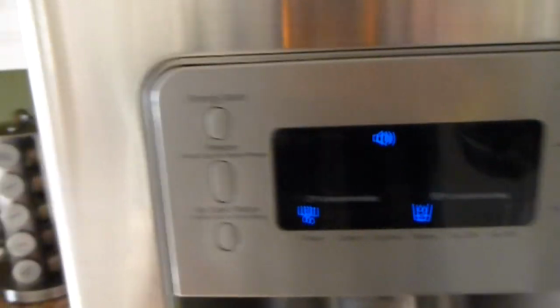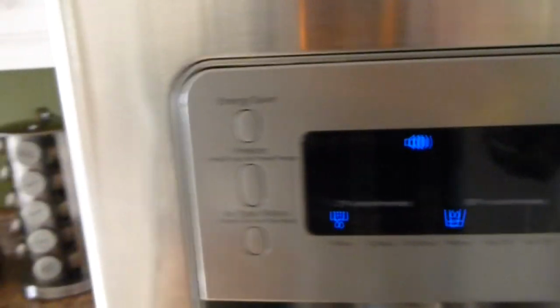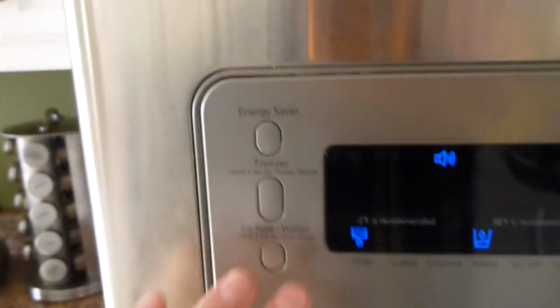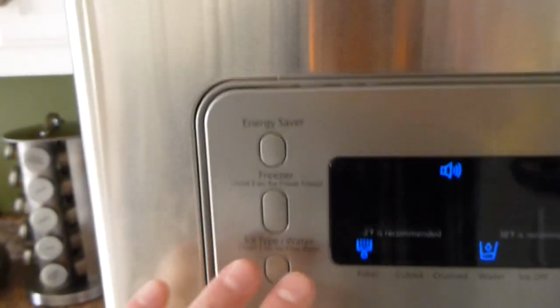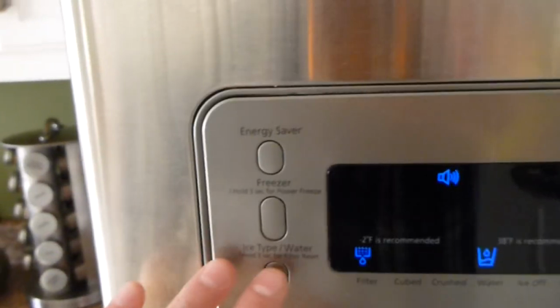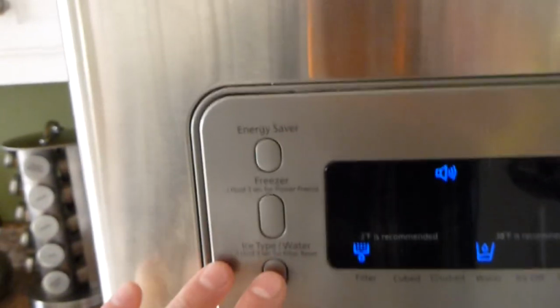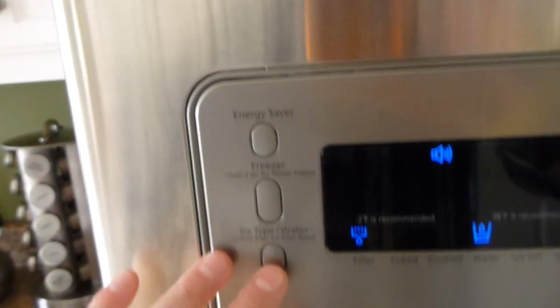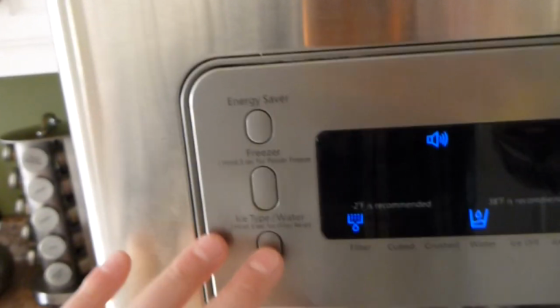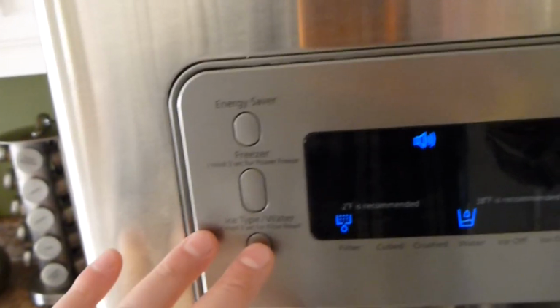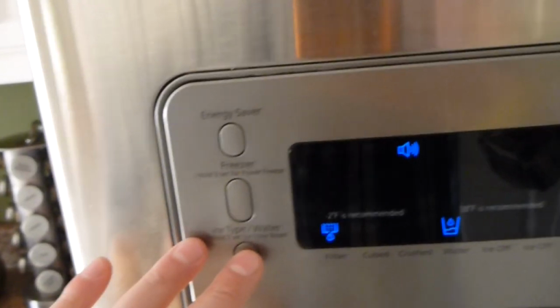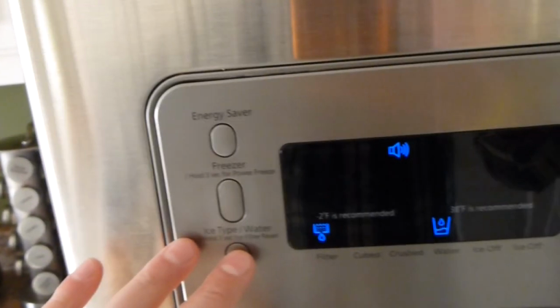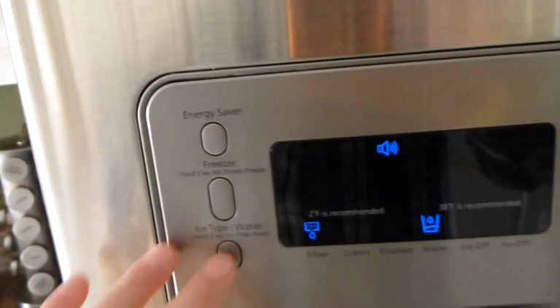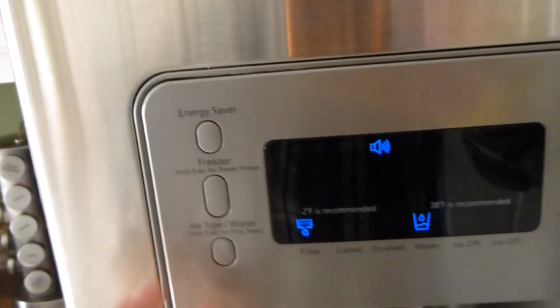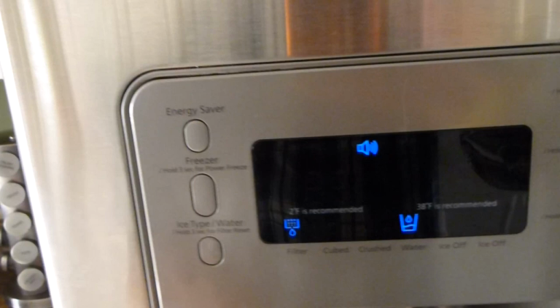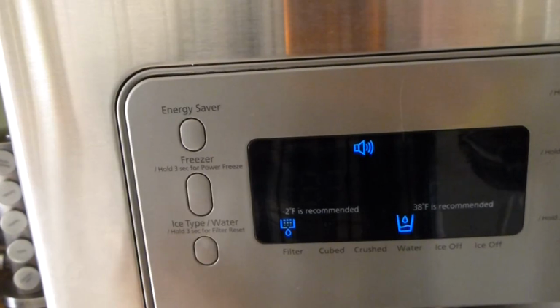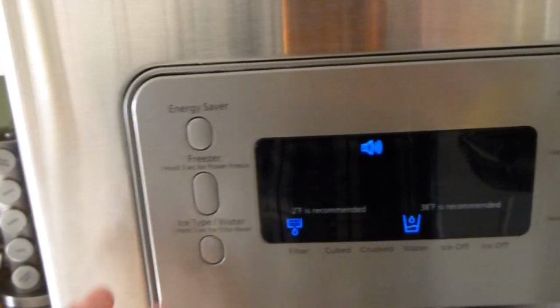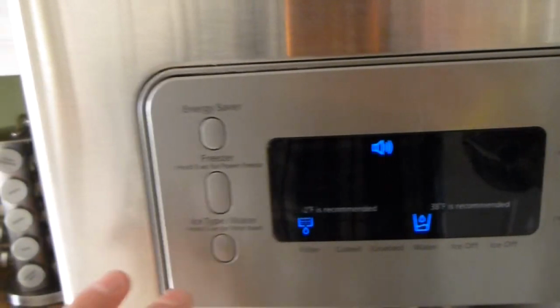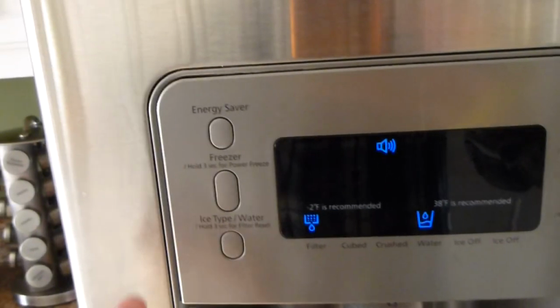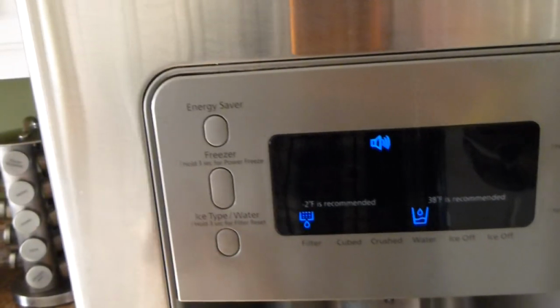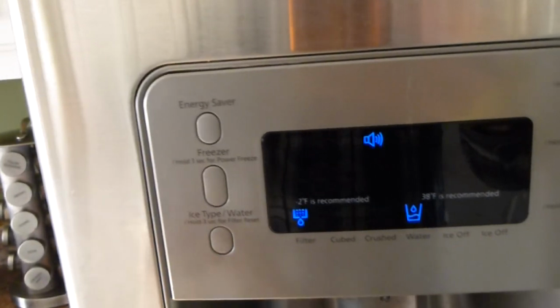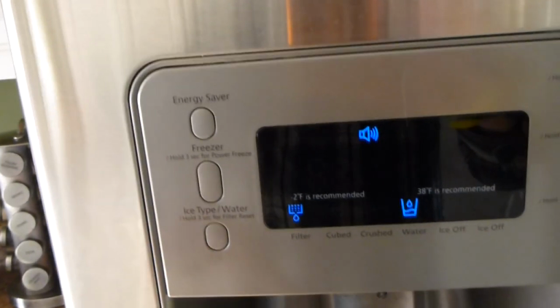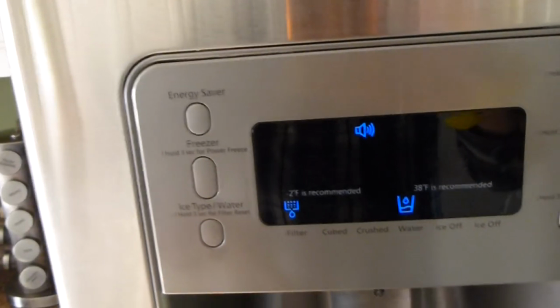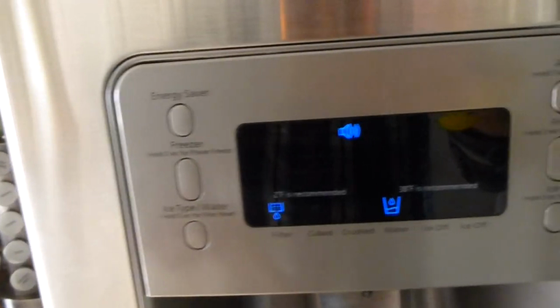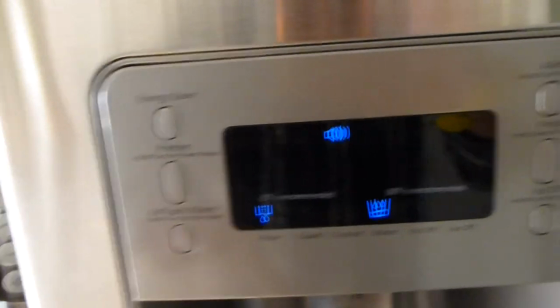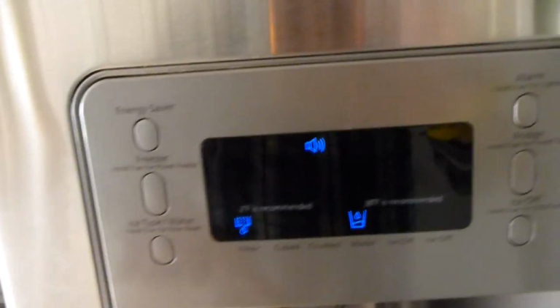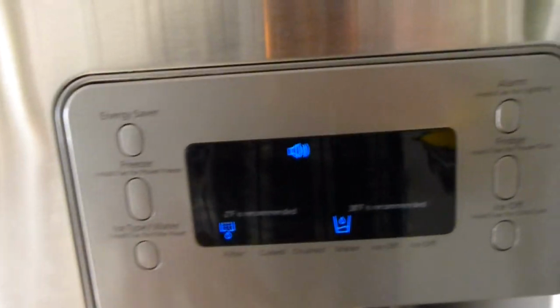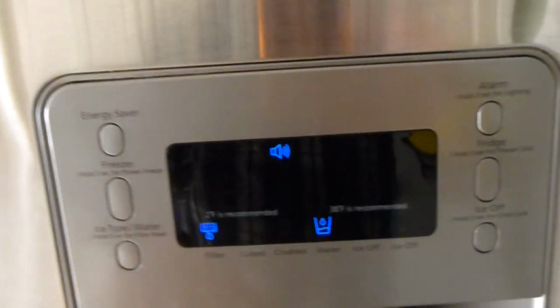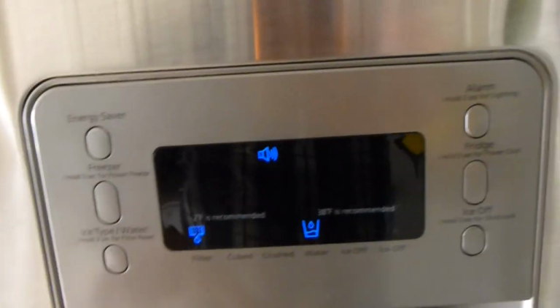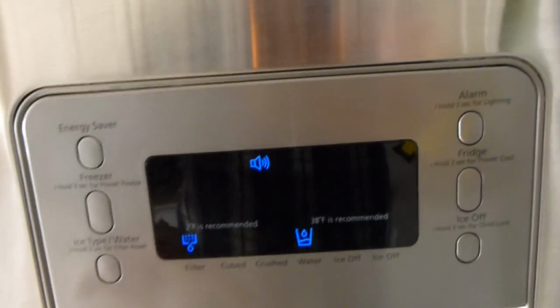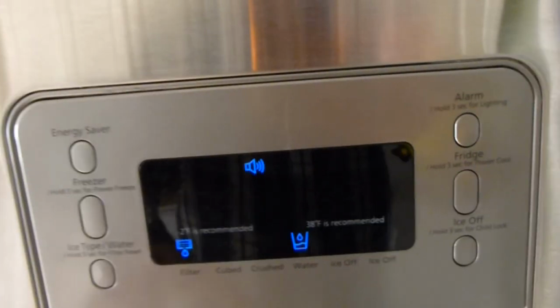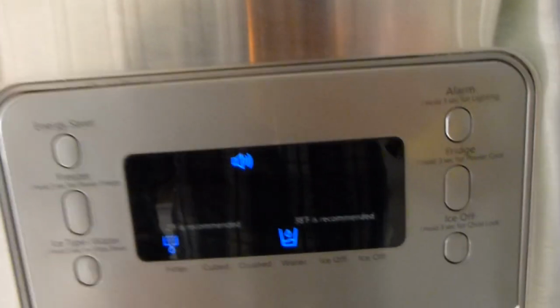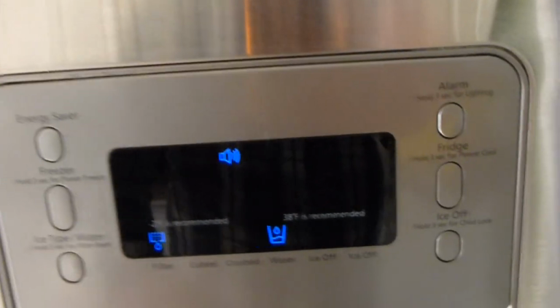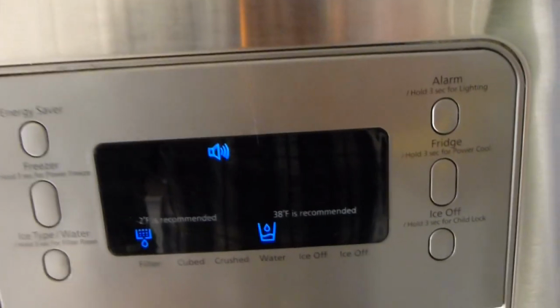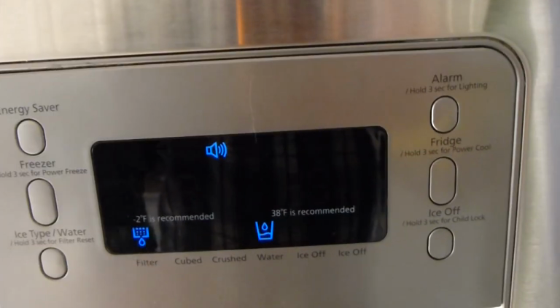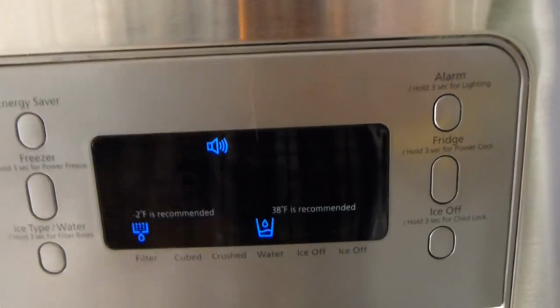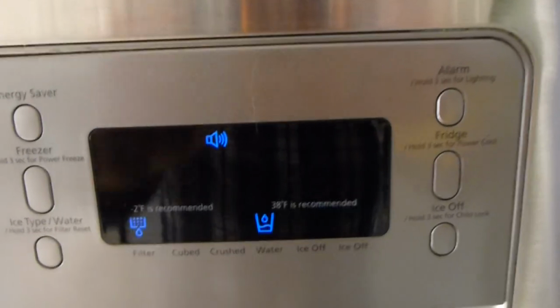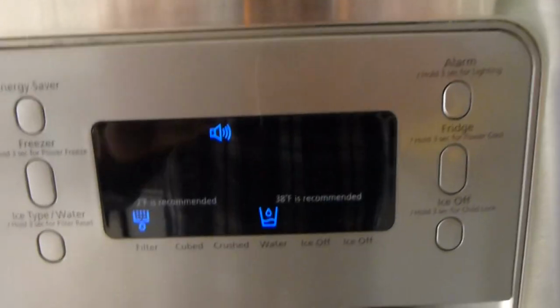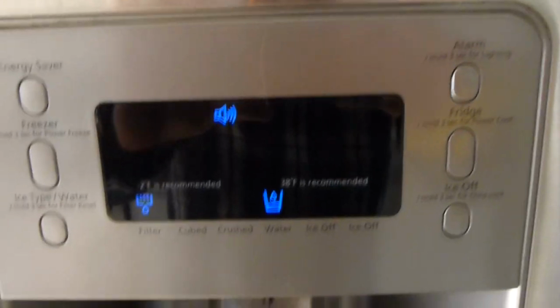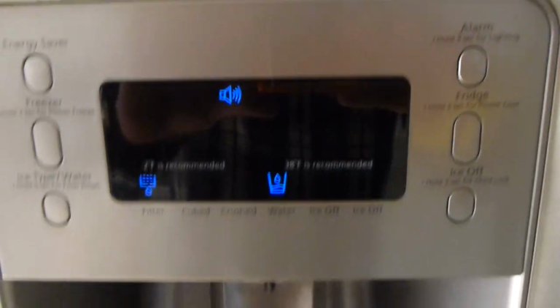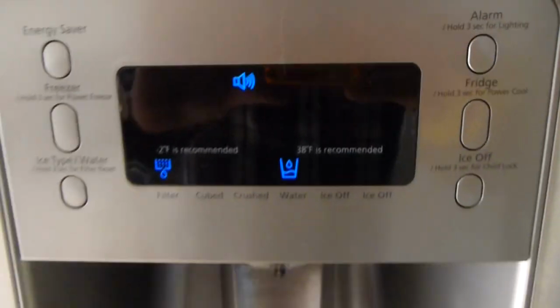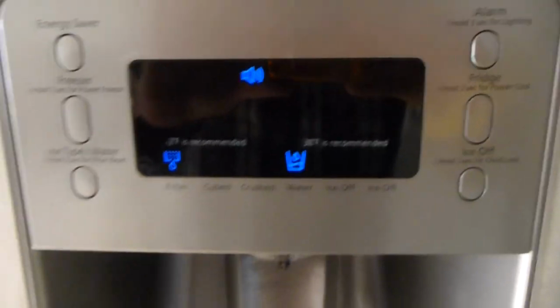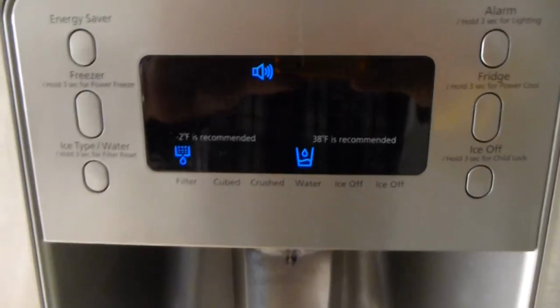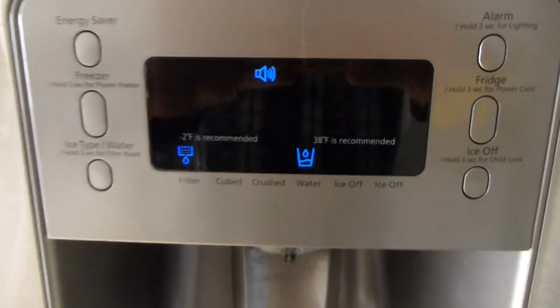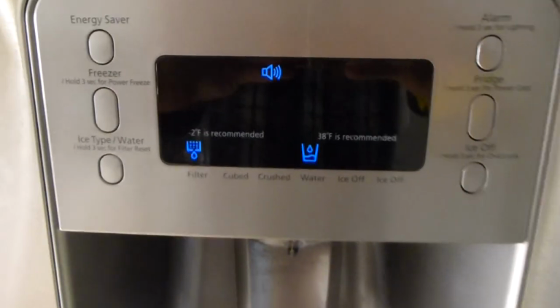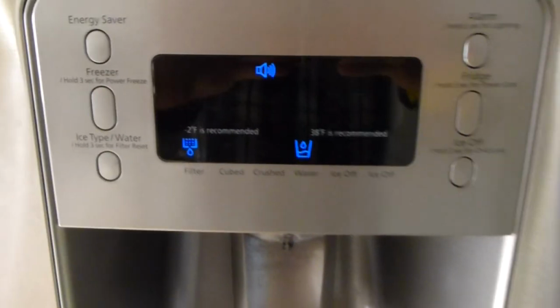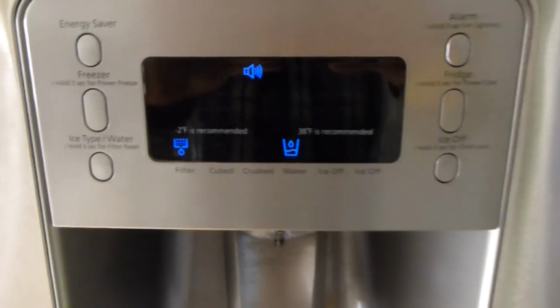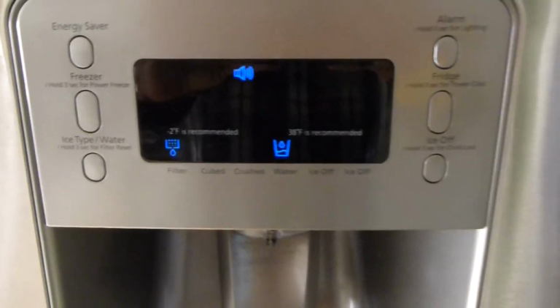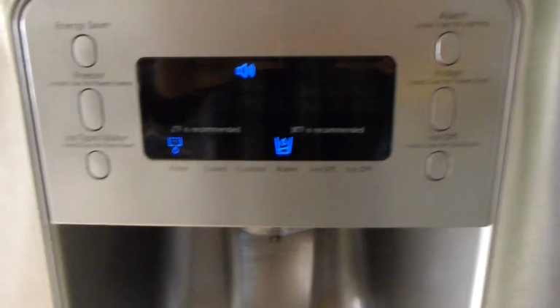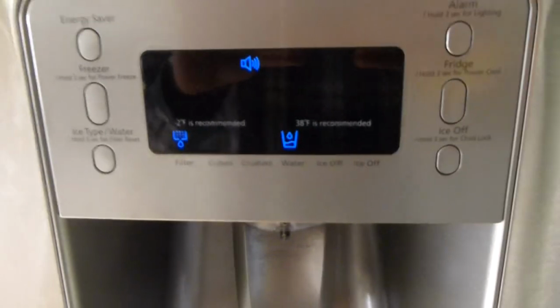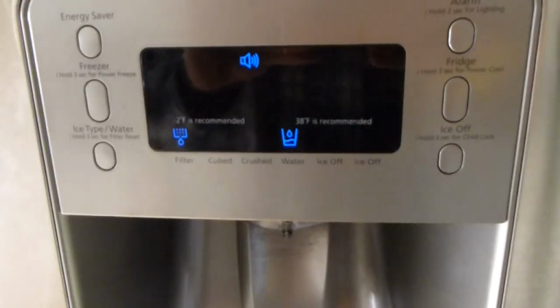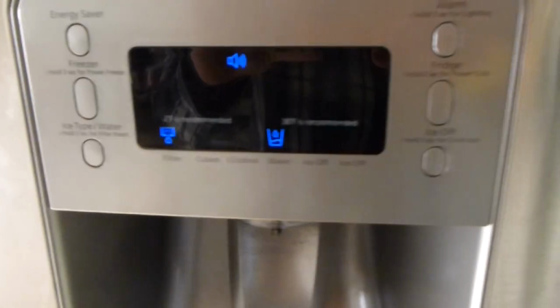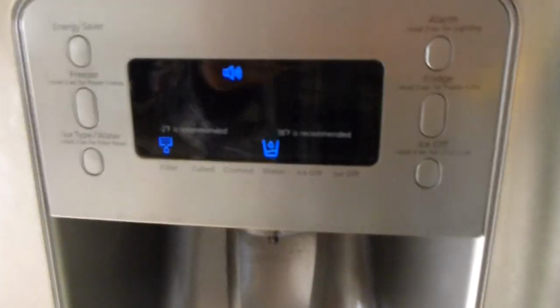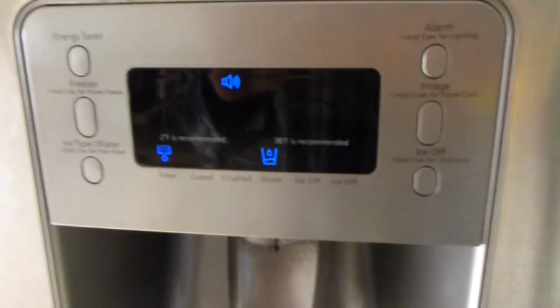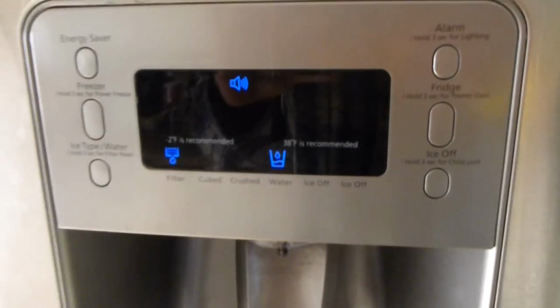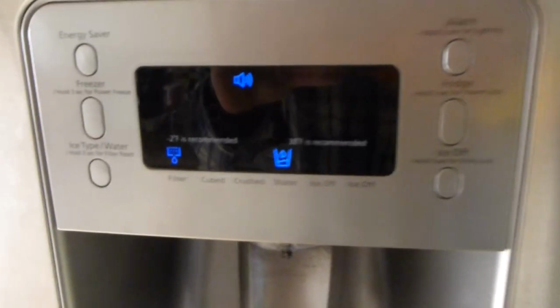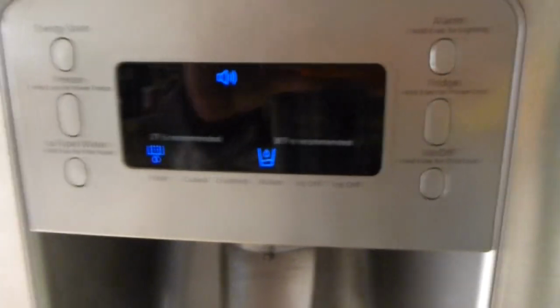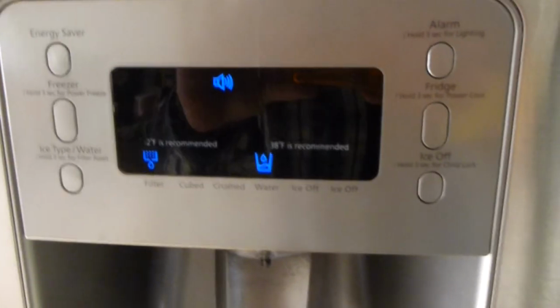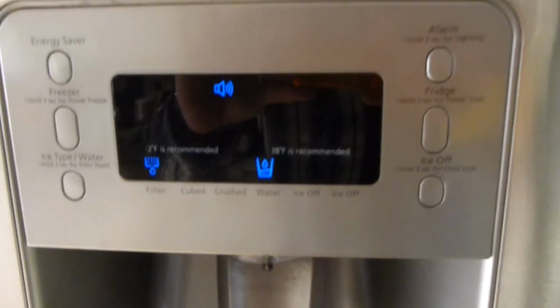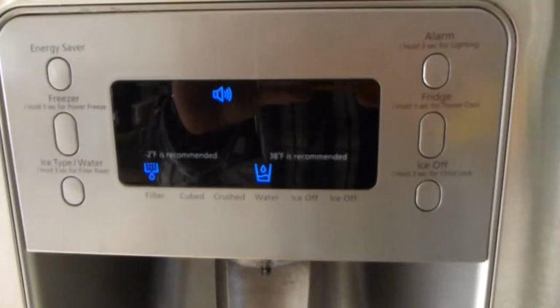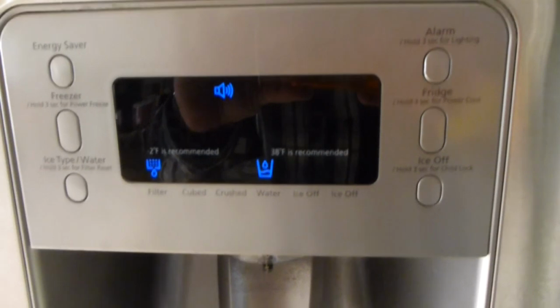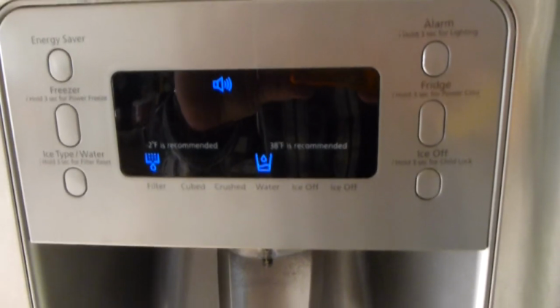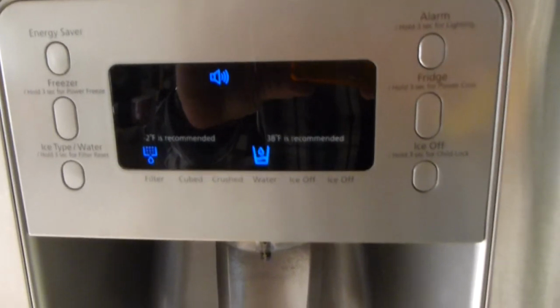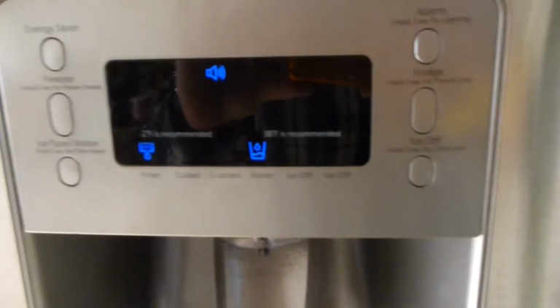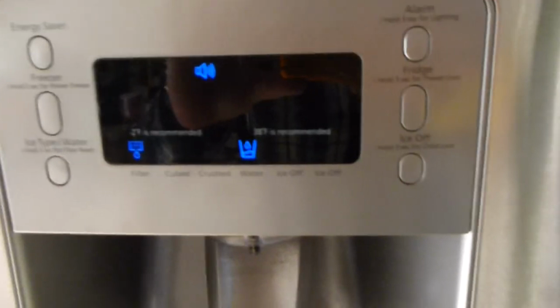Makes really good, clean-tasting drinking water. We've got horrible water in the city where I live.